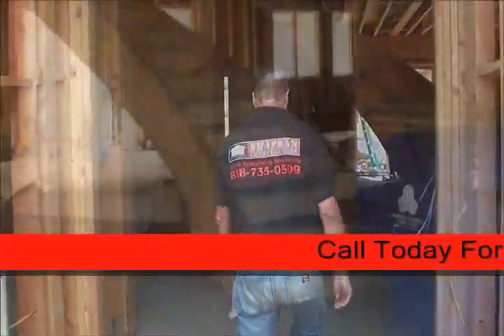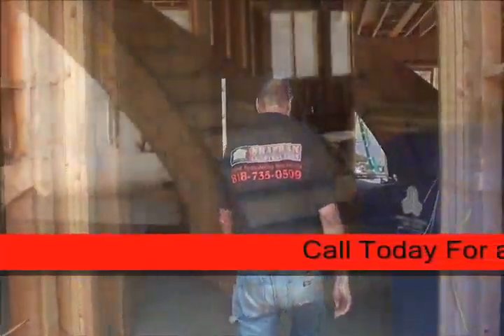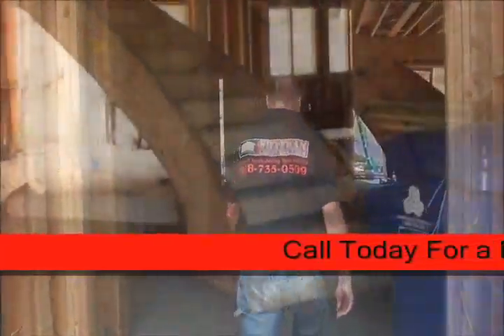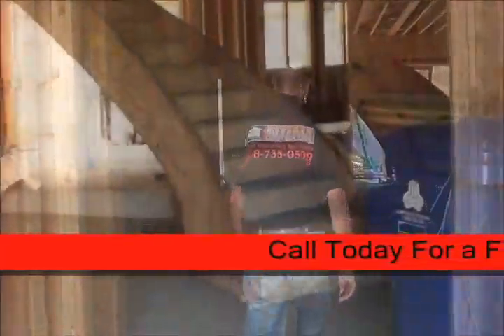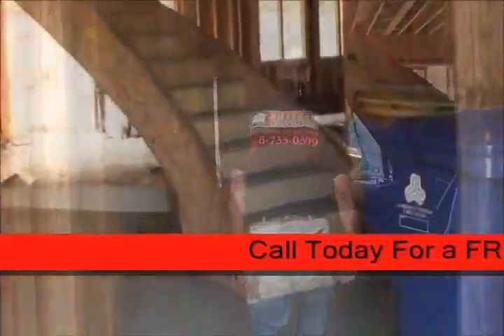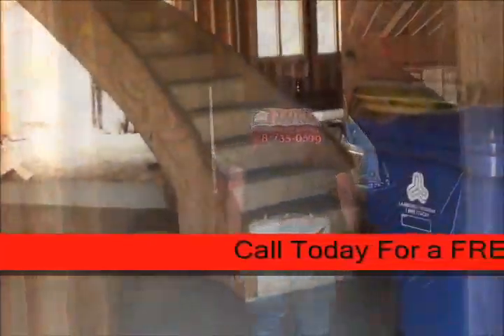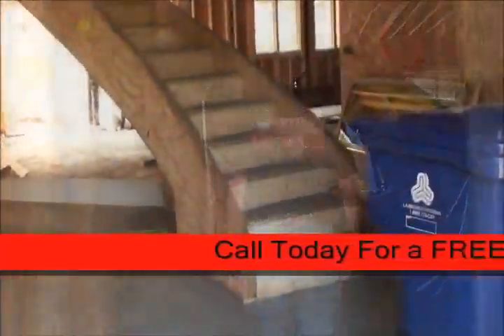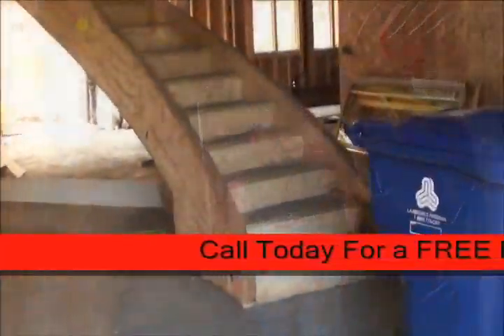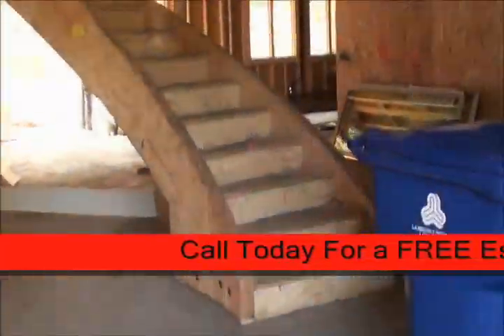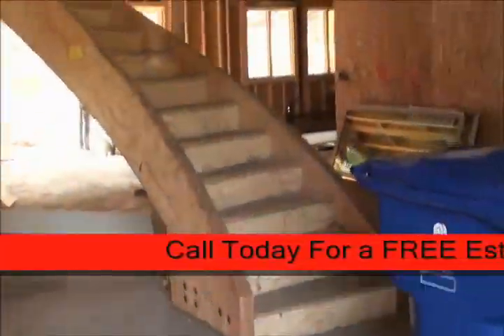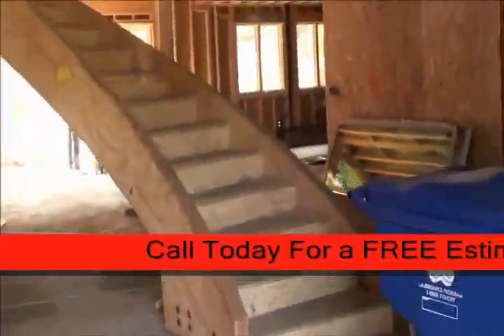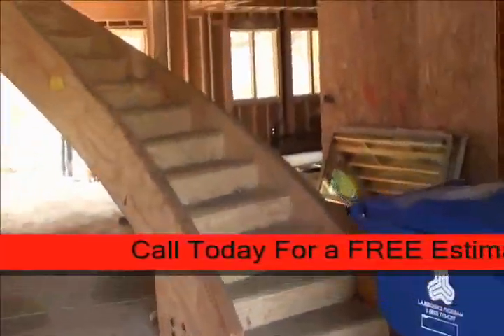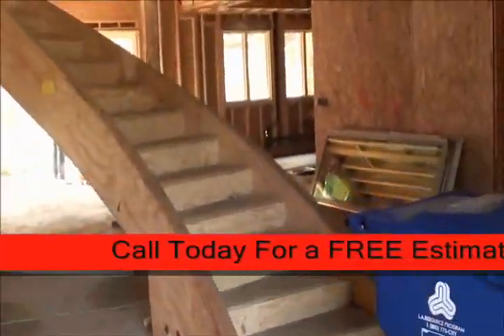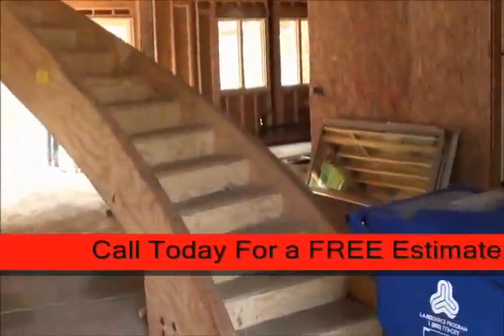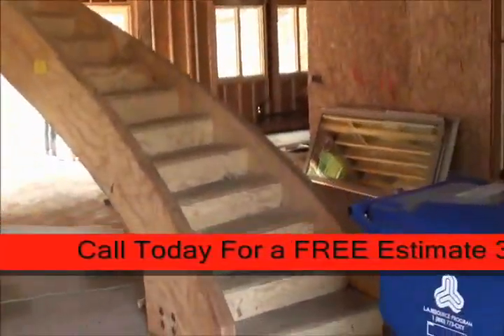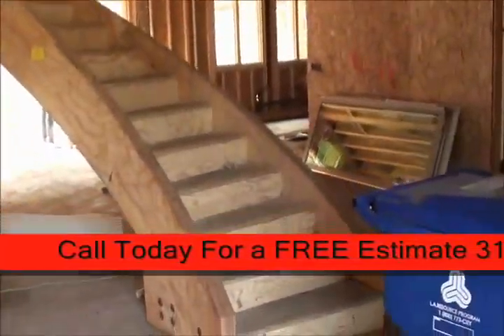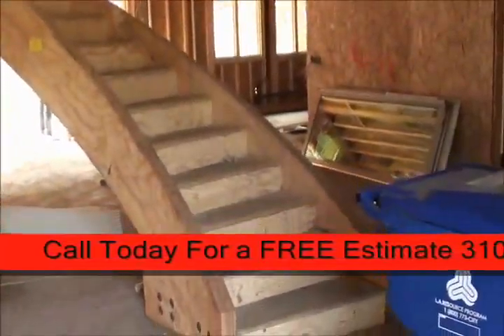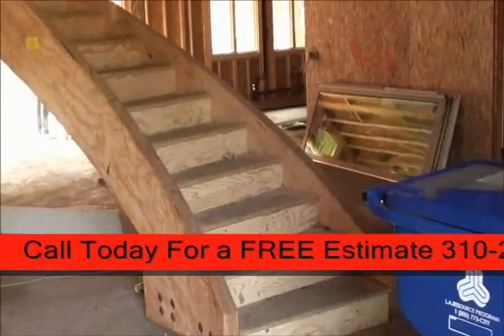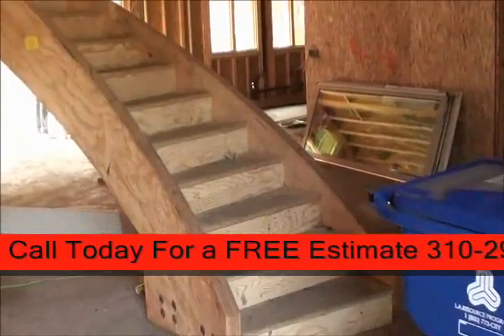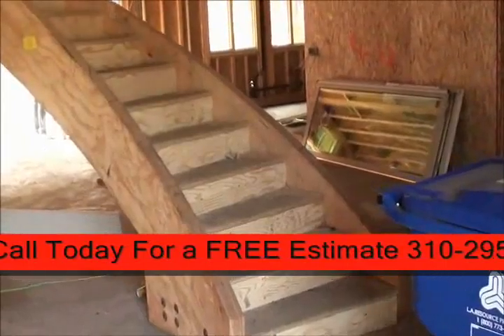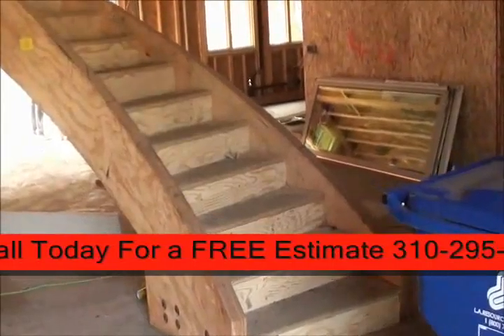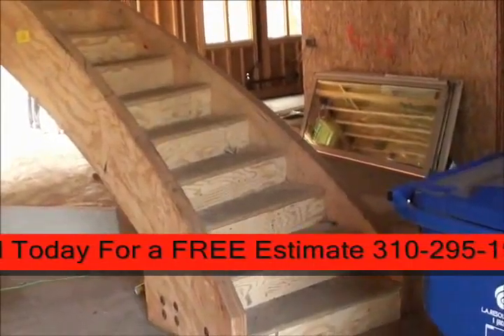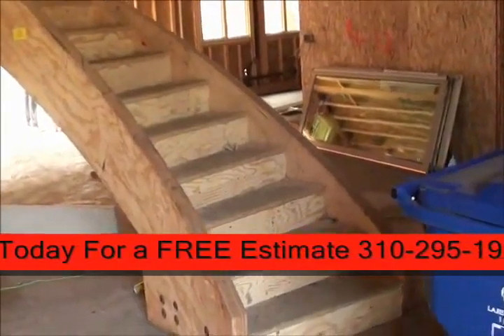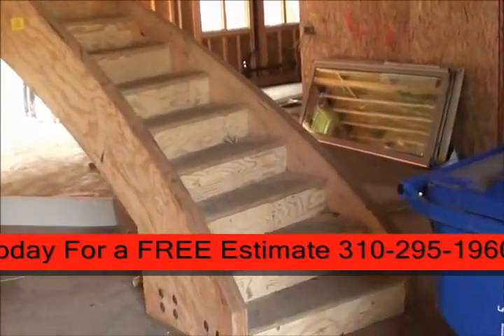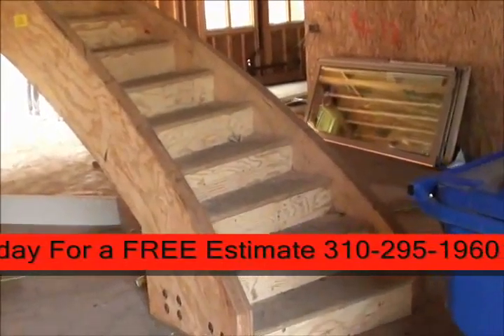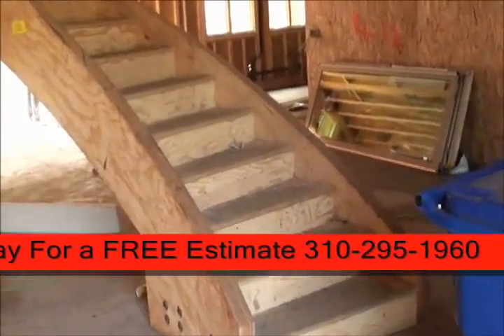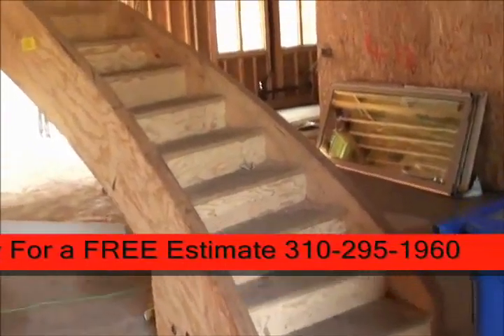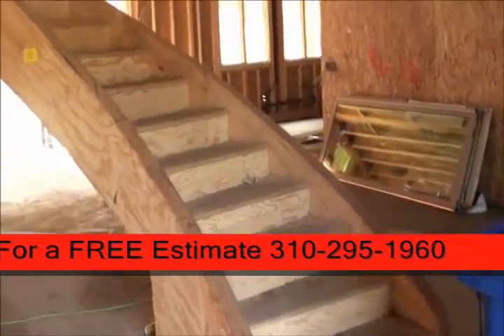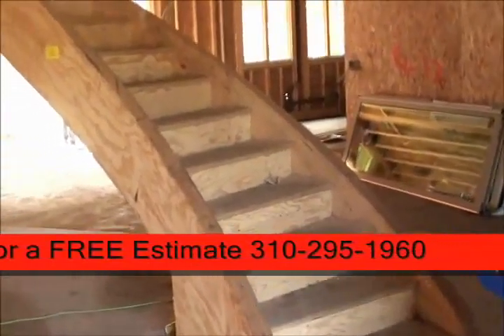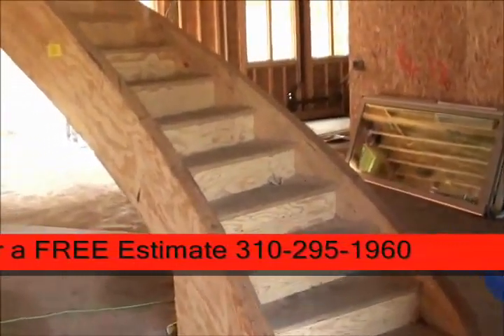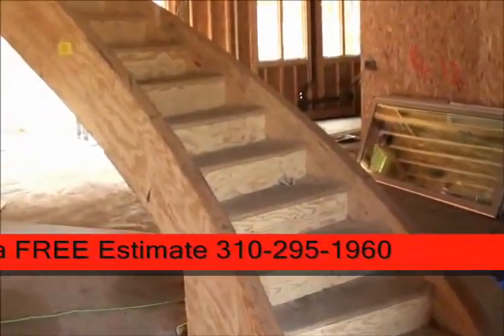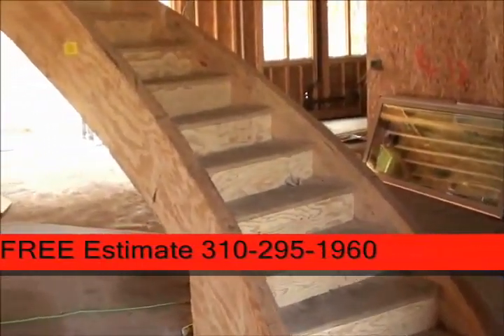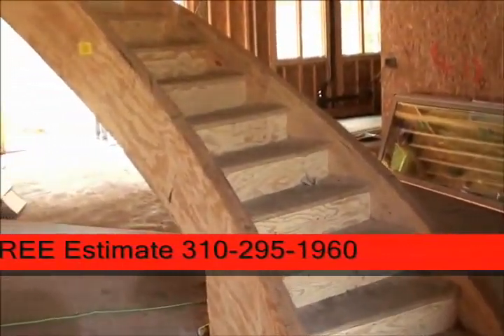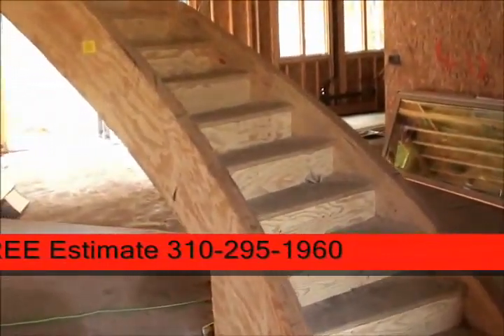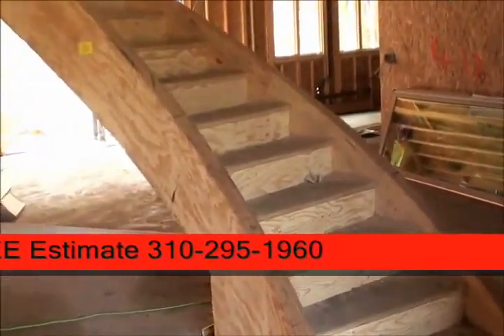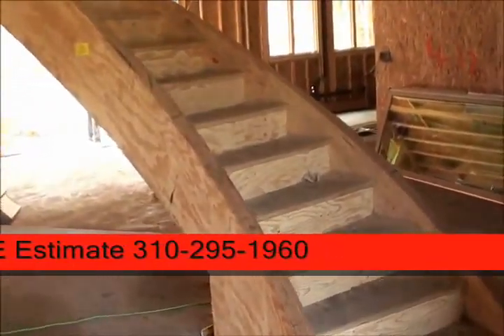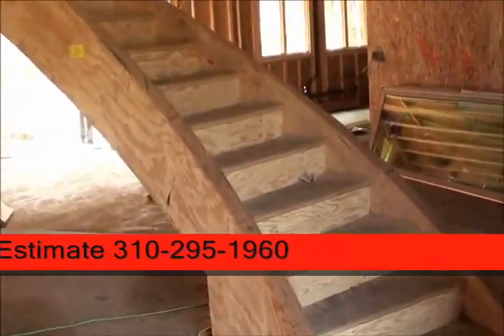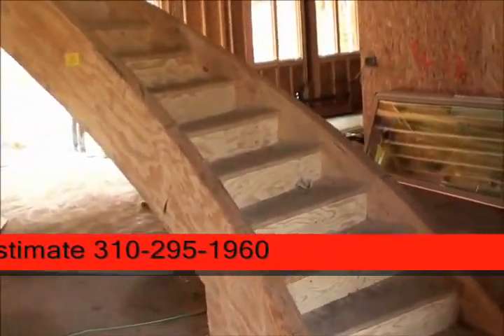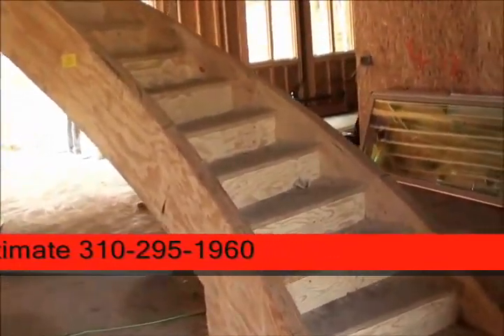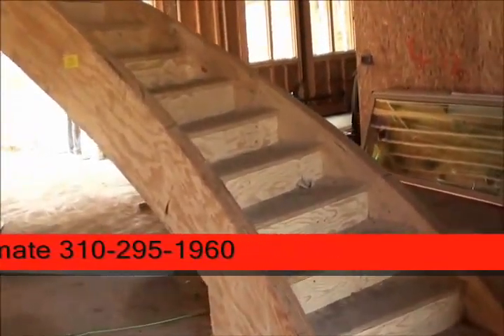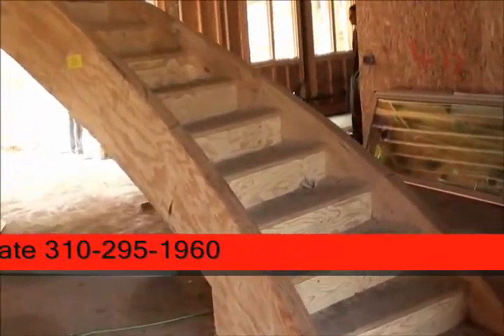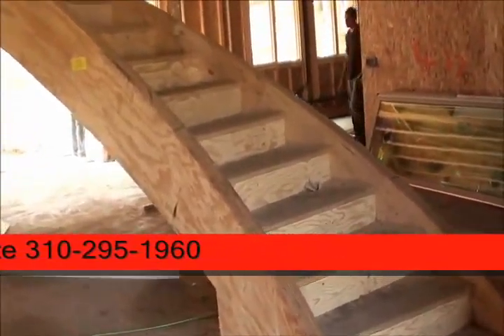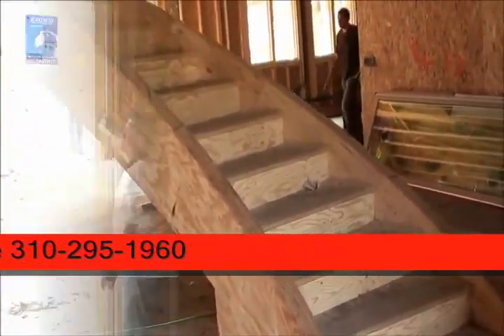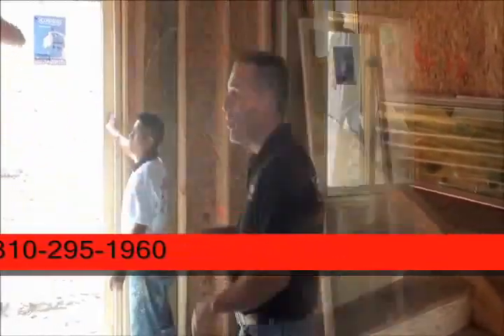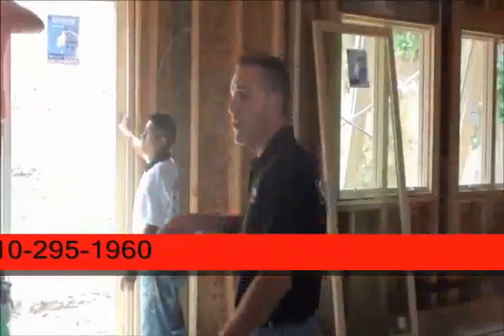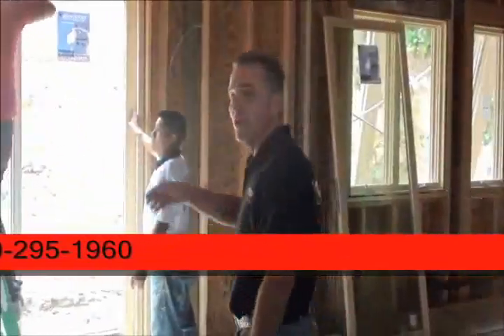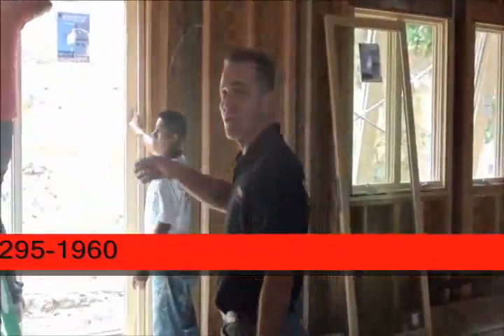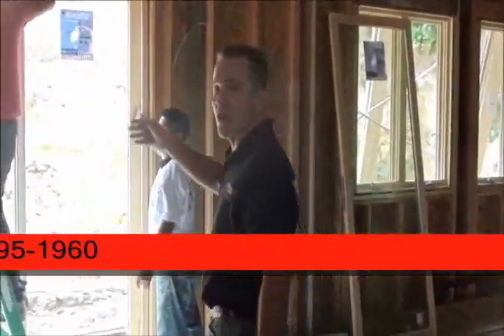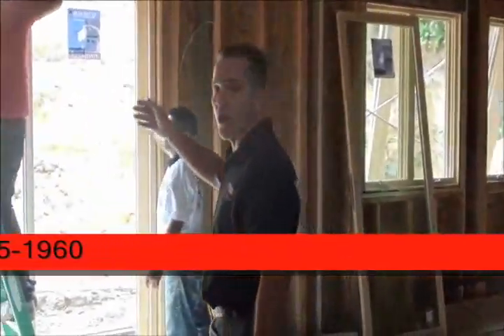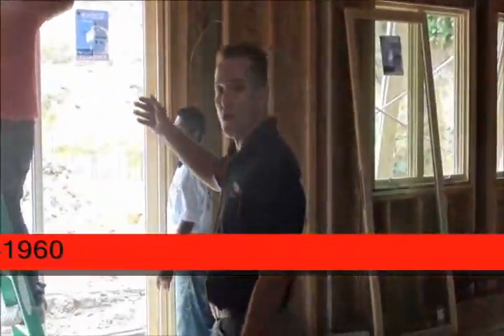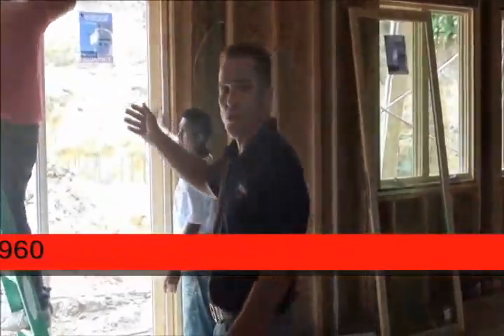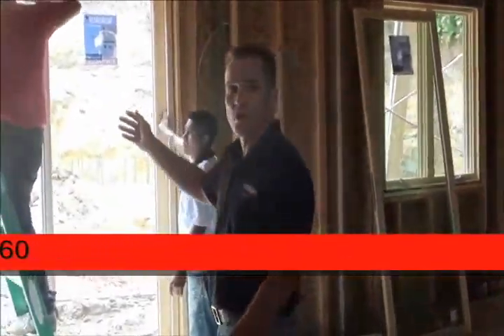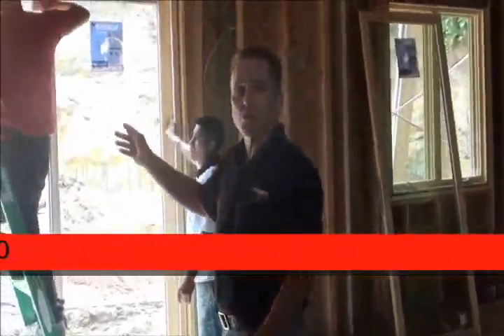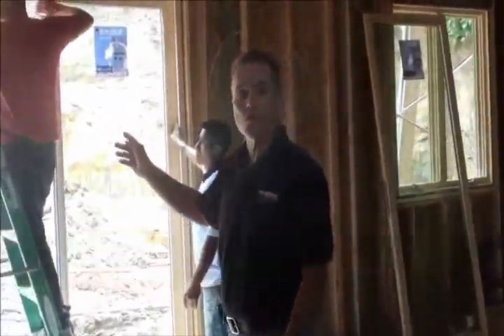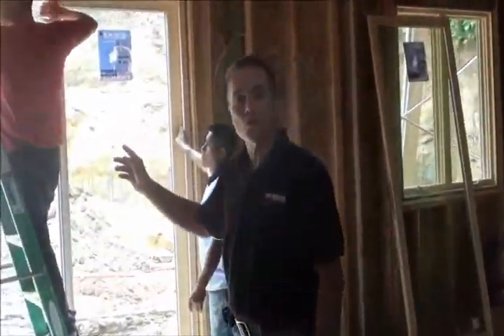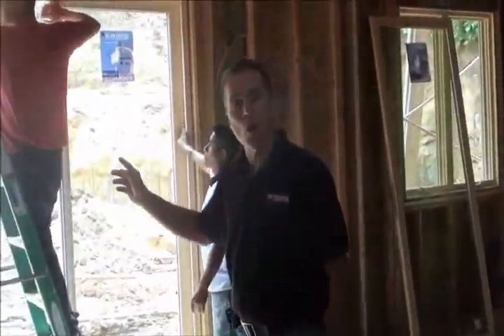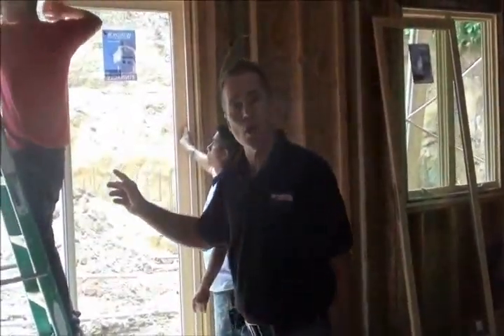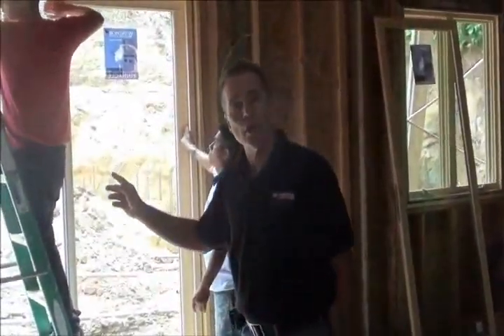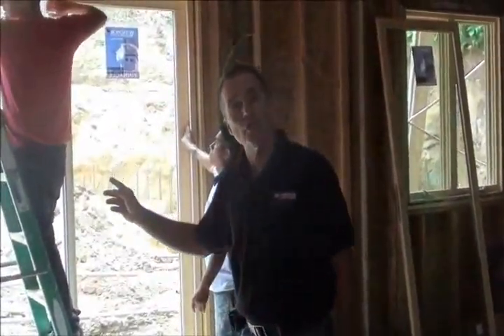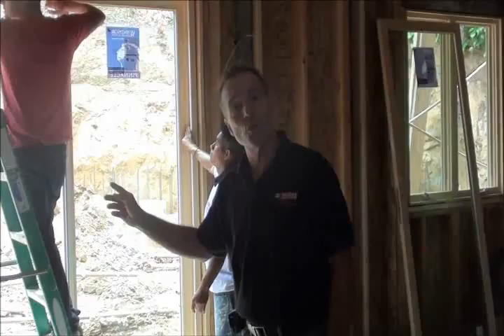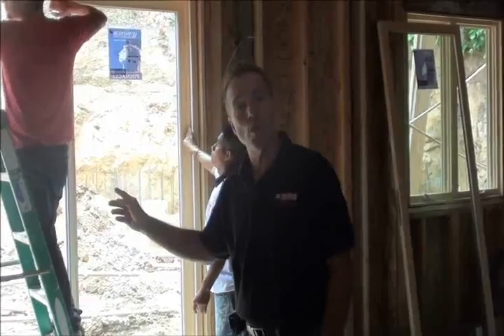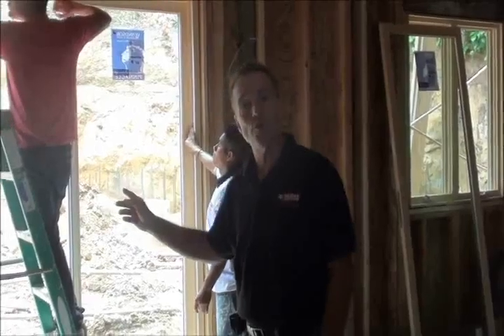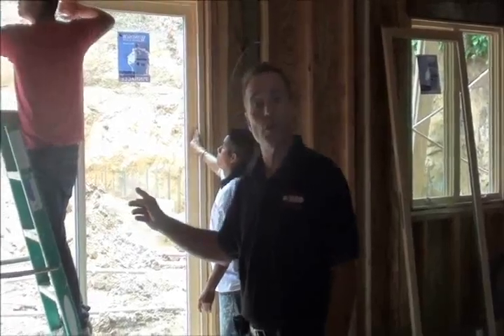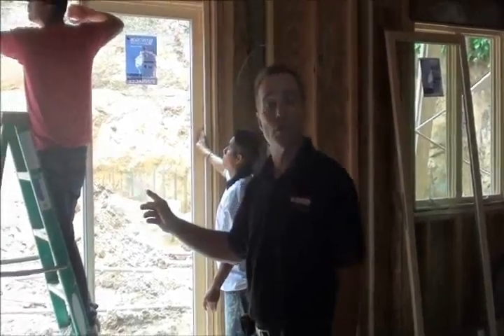Here we are at the front door. At Chaffron Construction, we feel that all terrific homes should have a very dramatic foyer. Let's enter and check this one out.